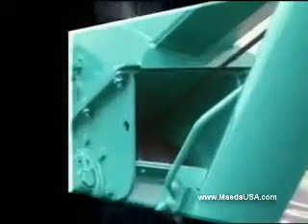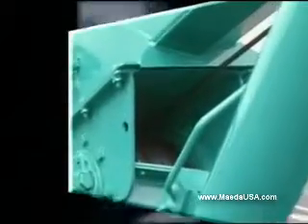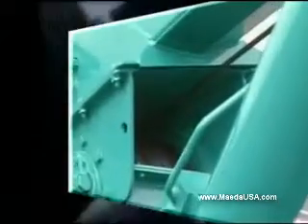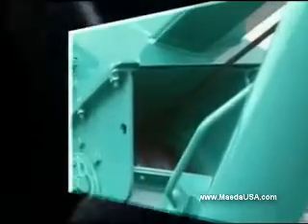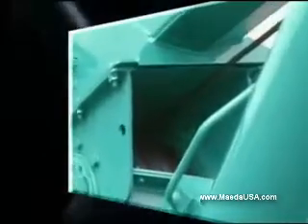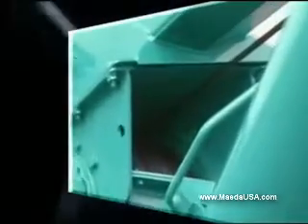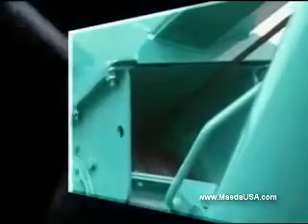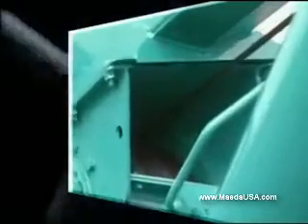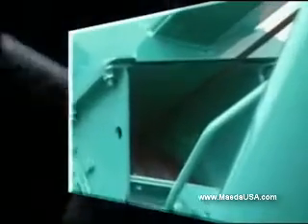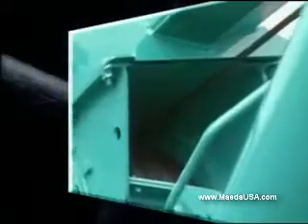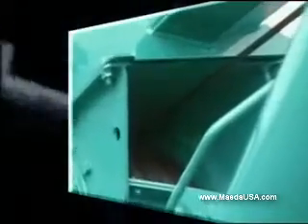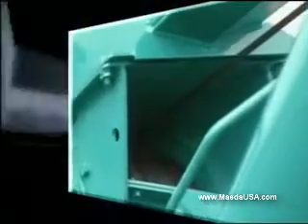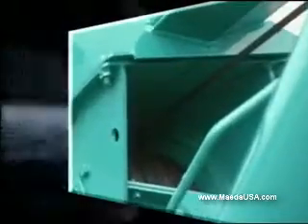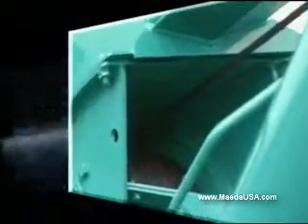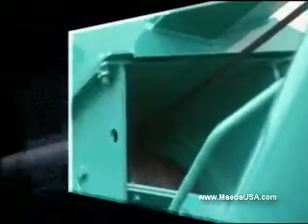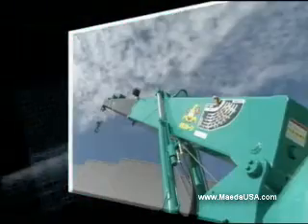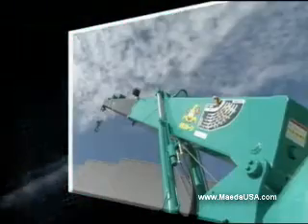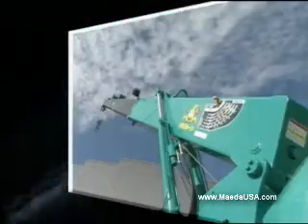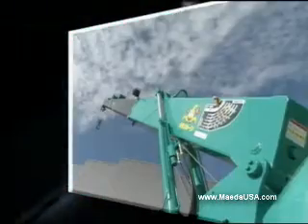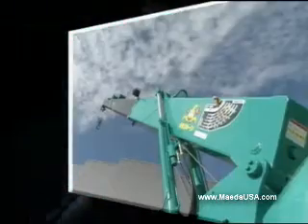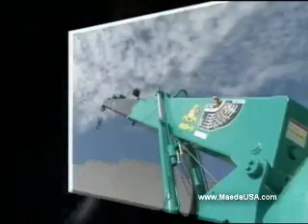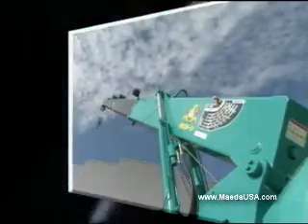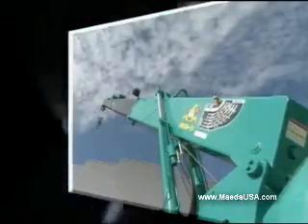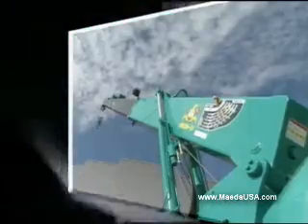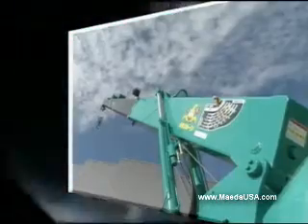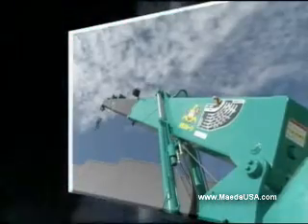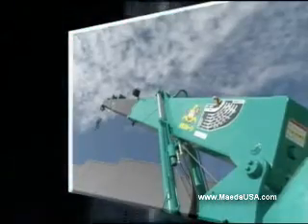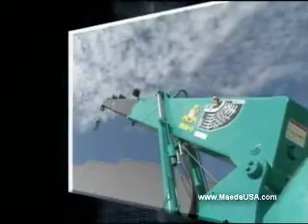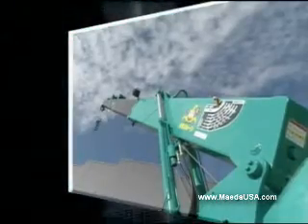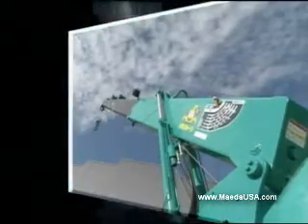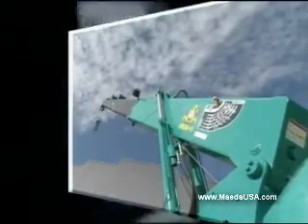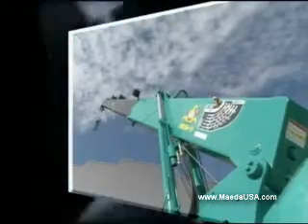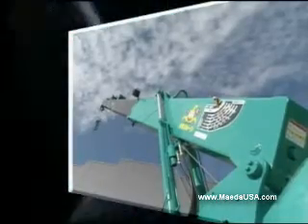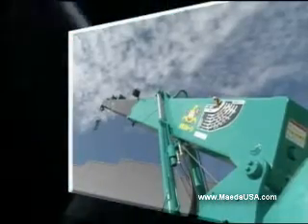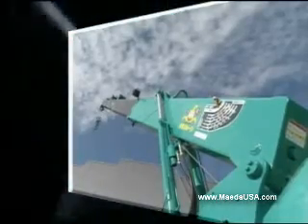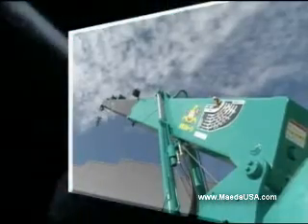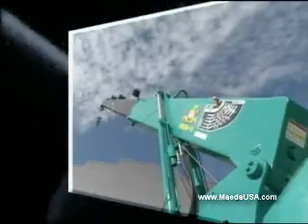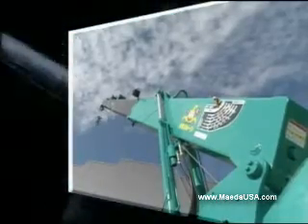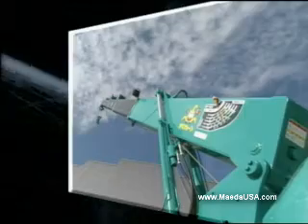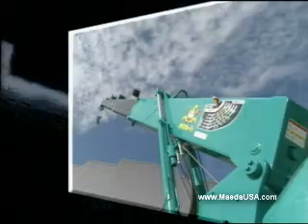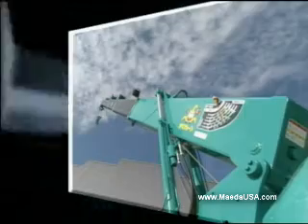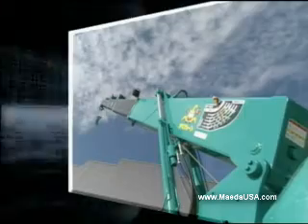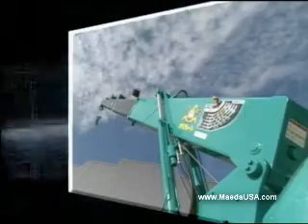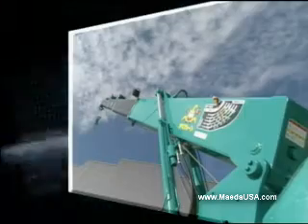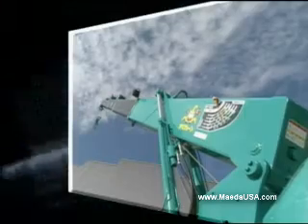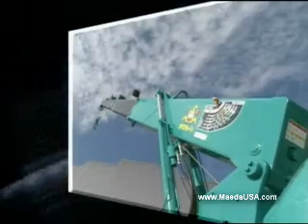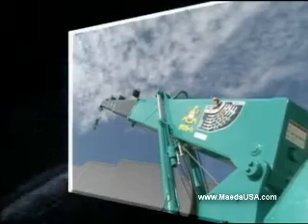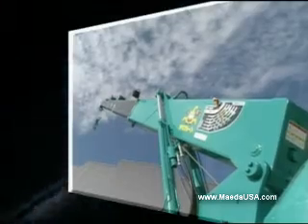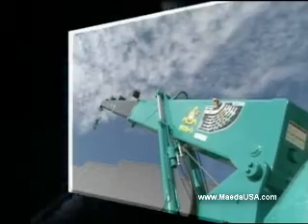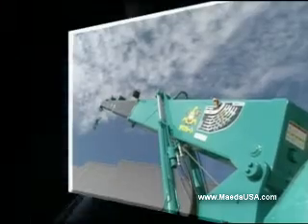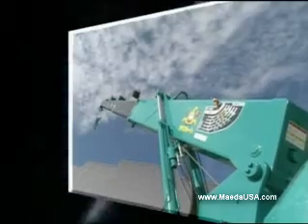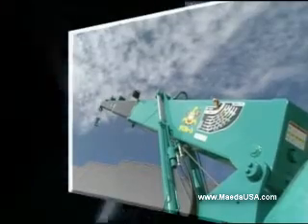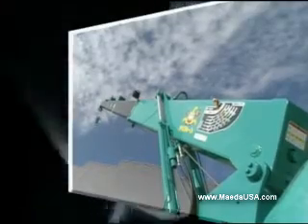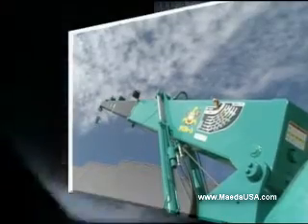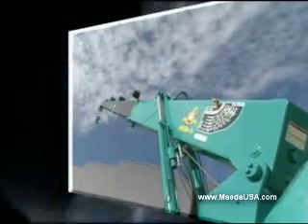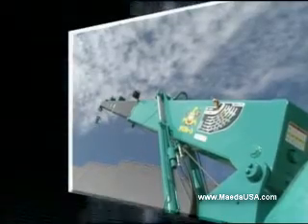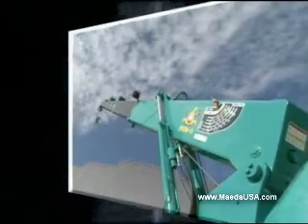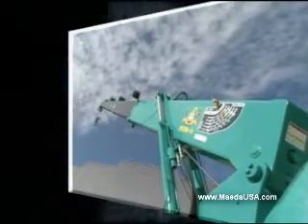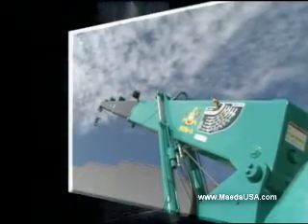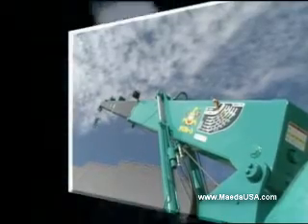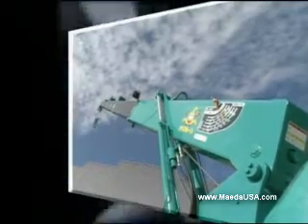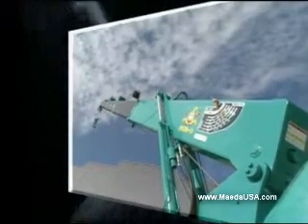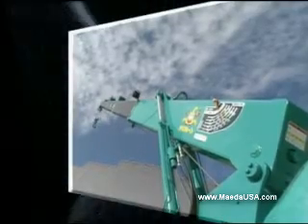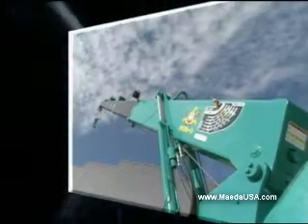Maeda's winch has a hydraulic disc brake for continuous smooth reliability with a variety of loads.